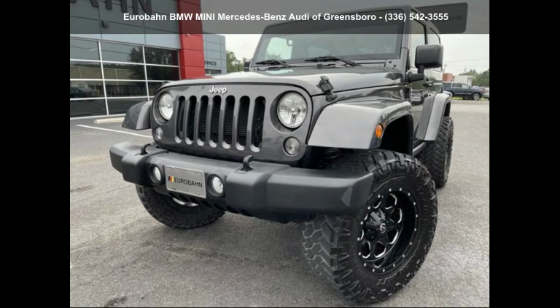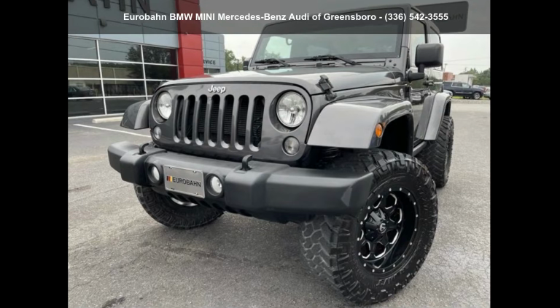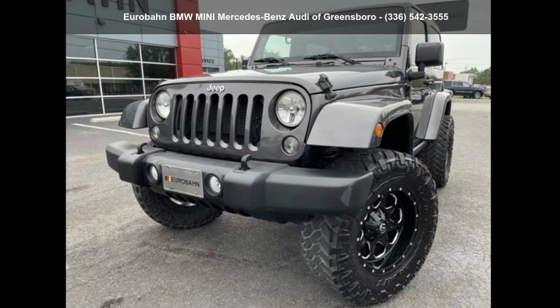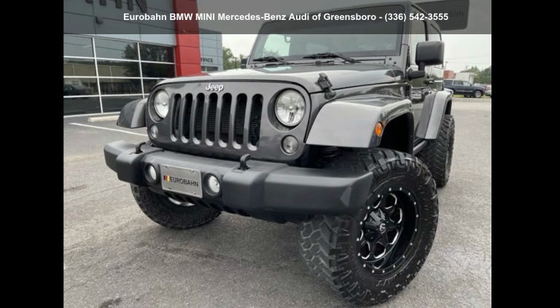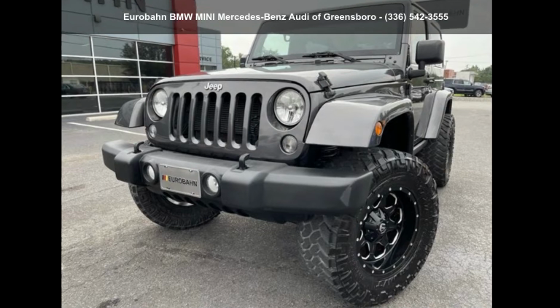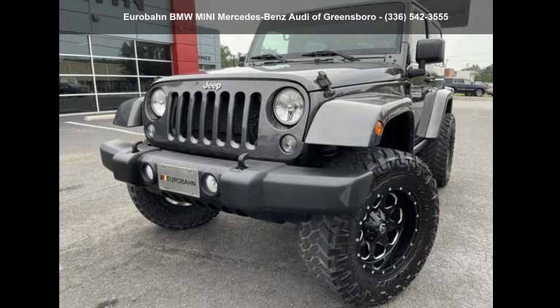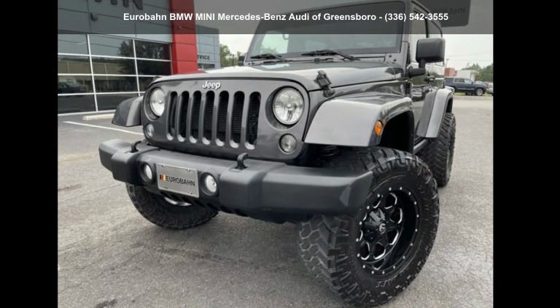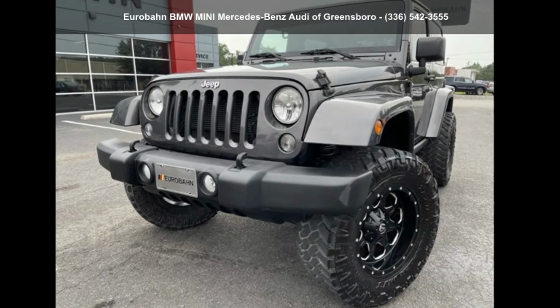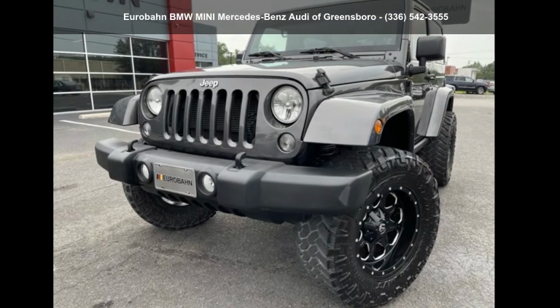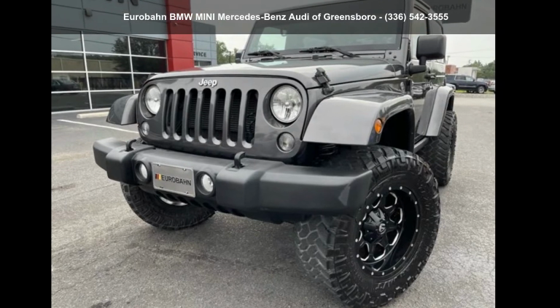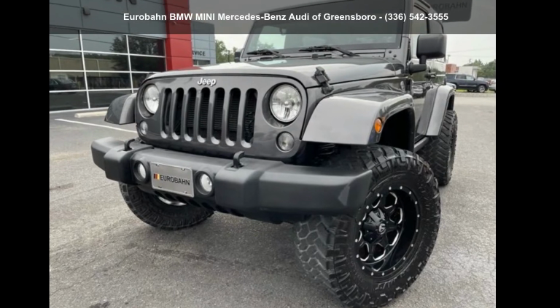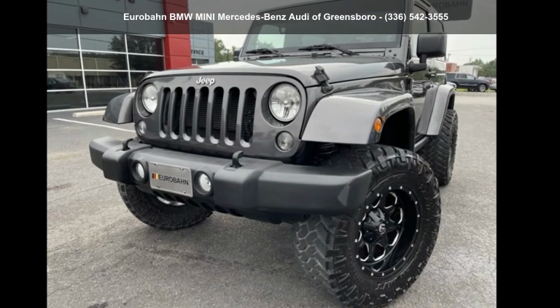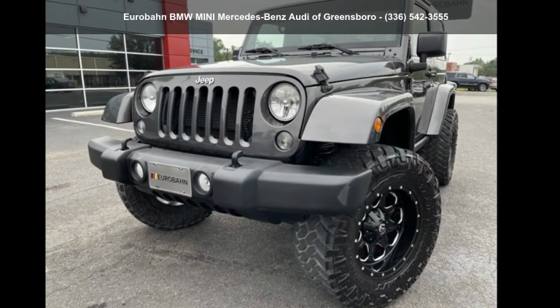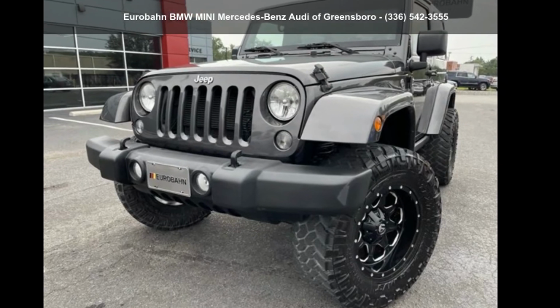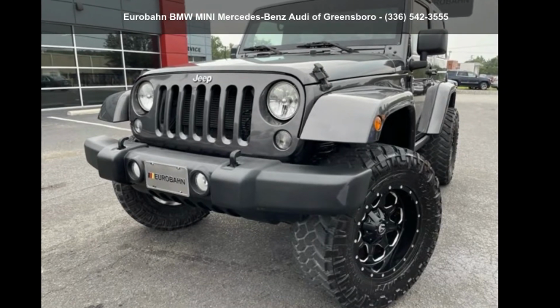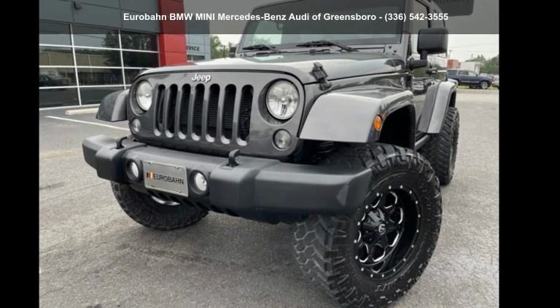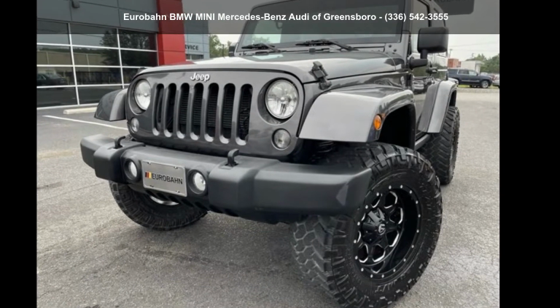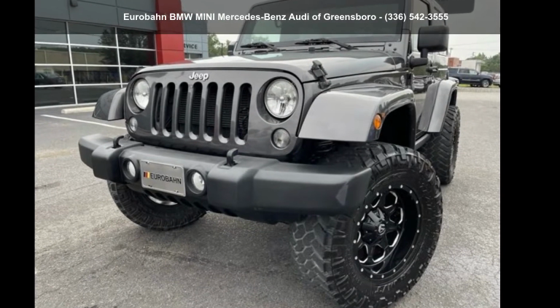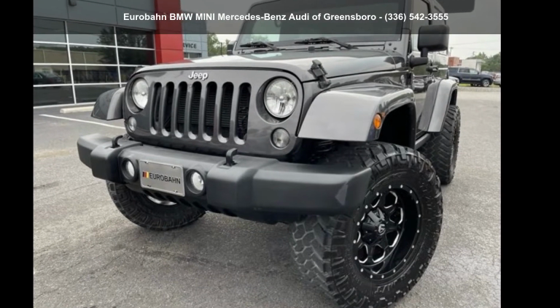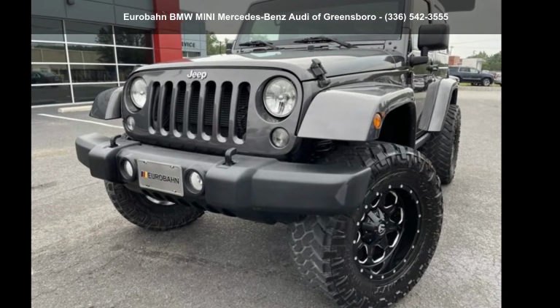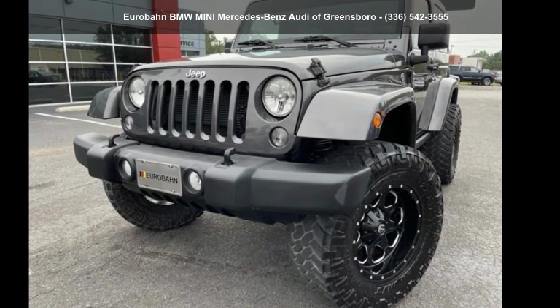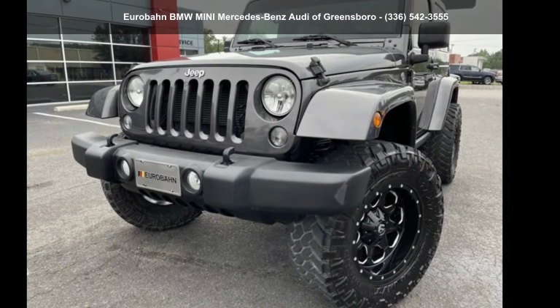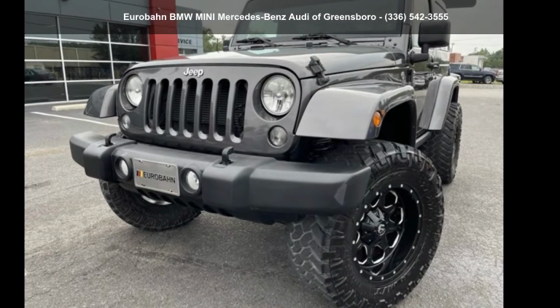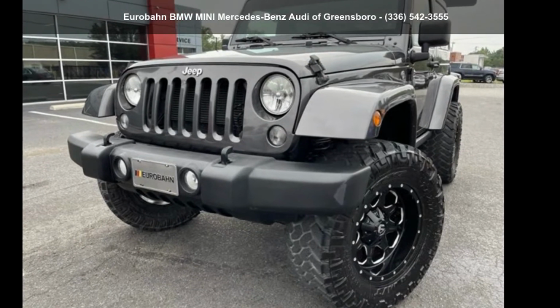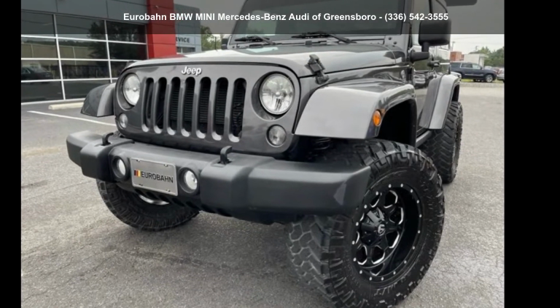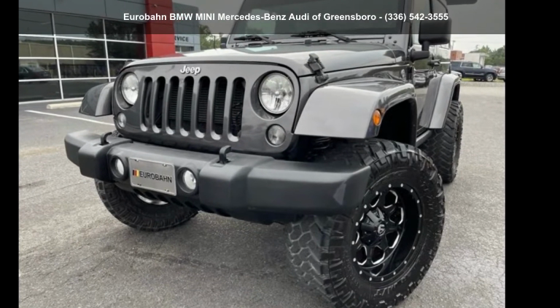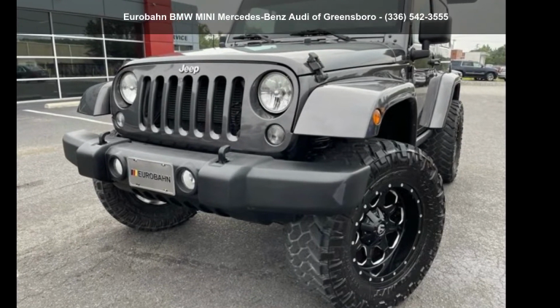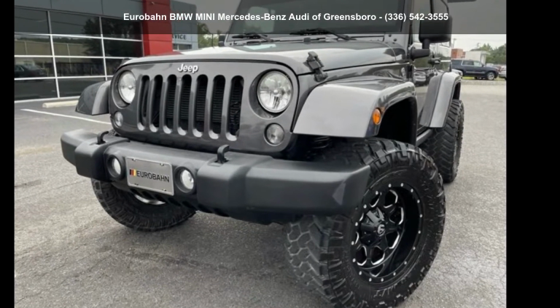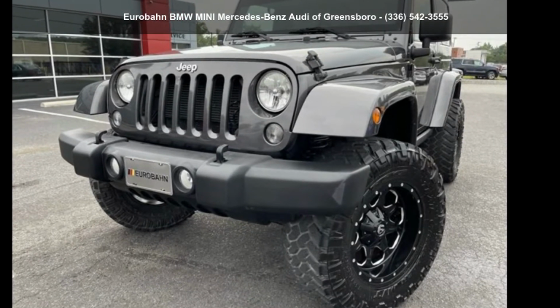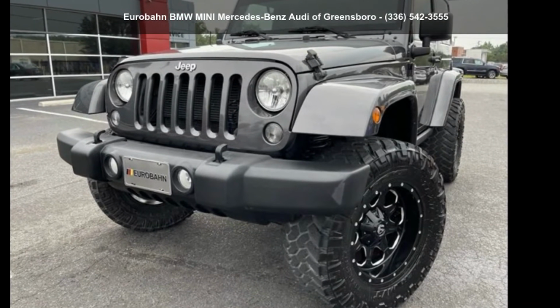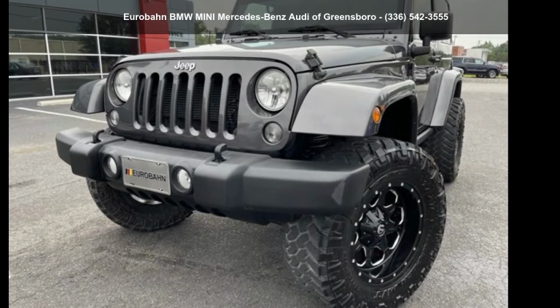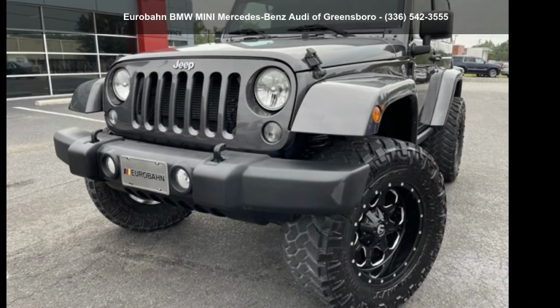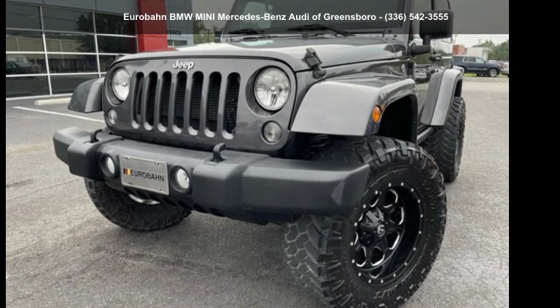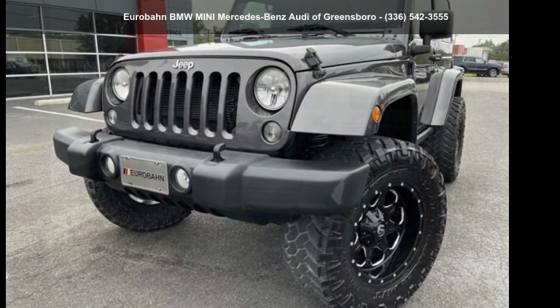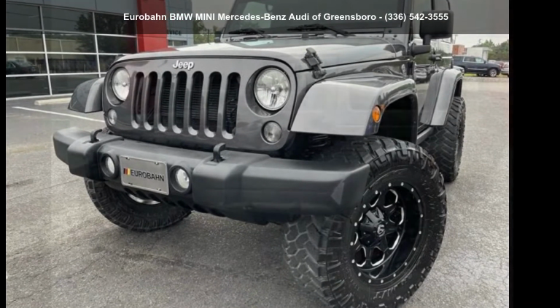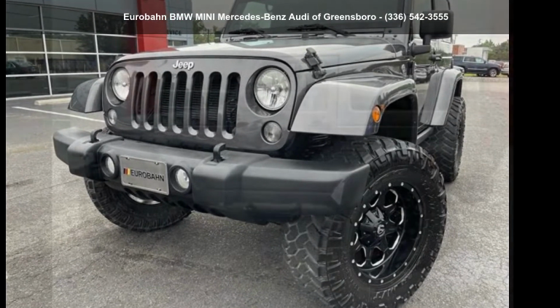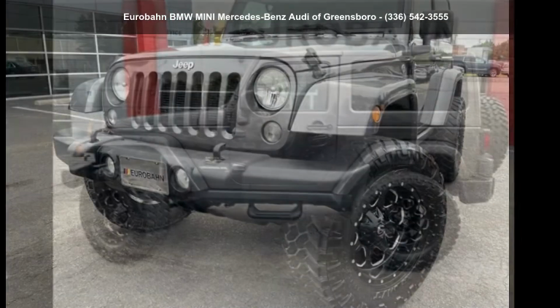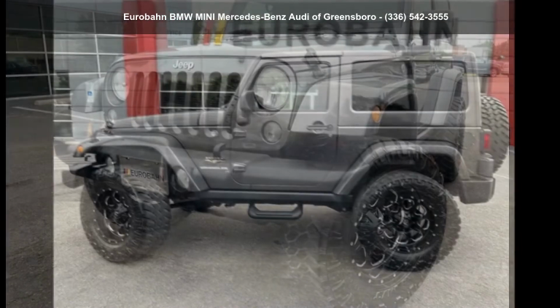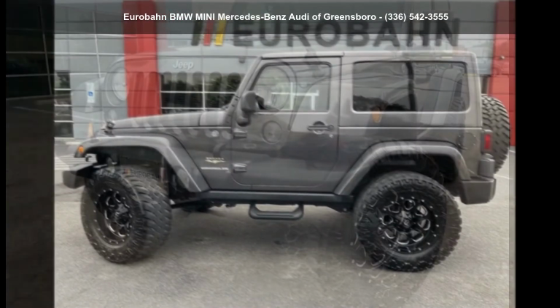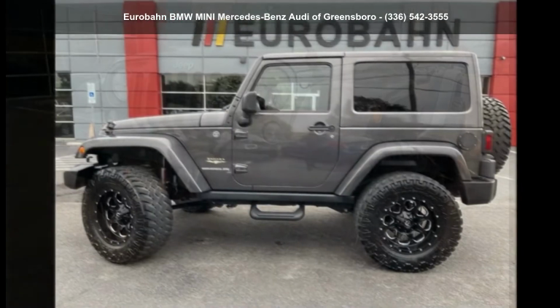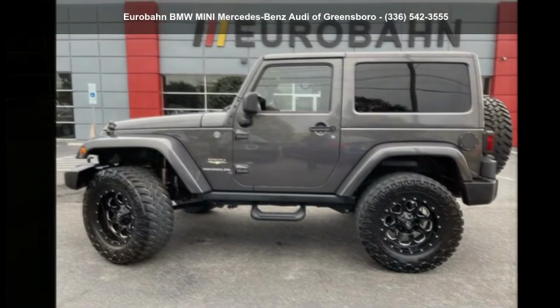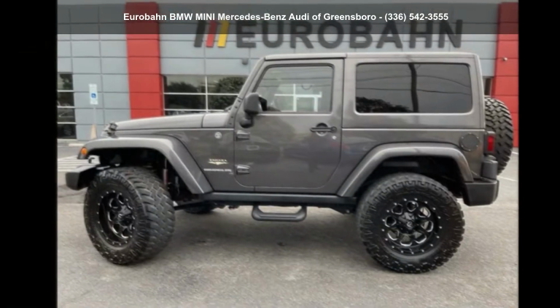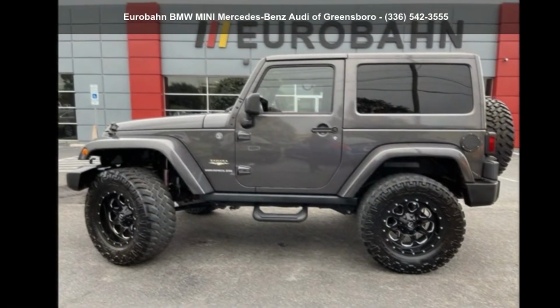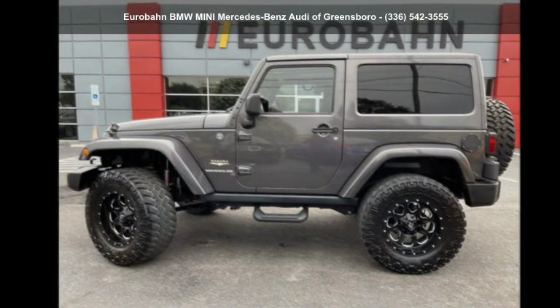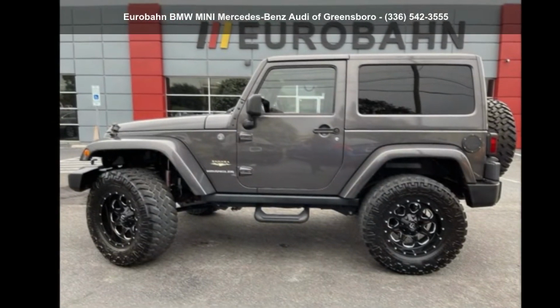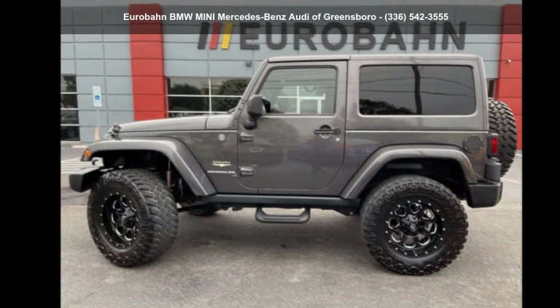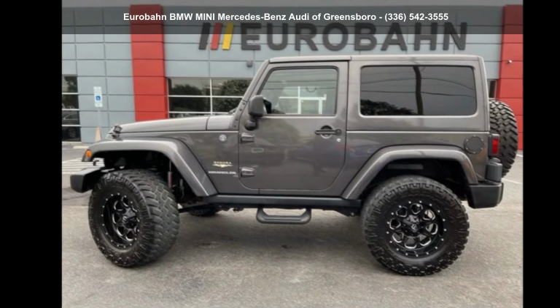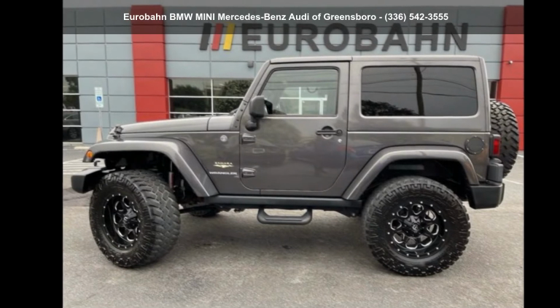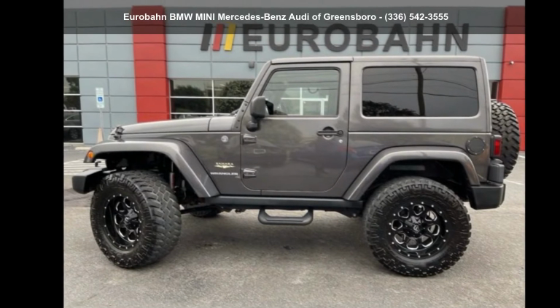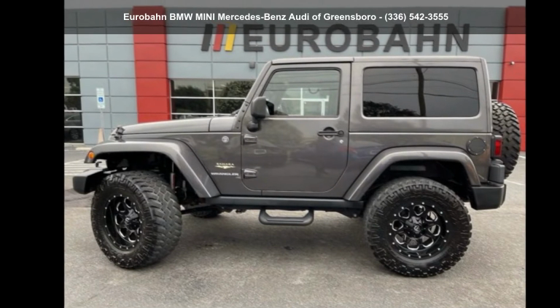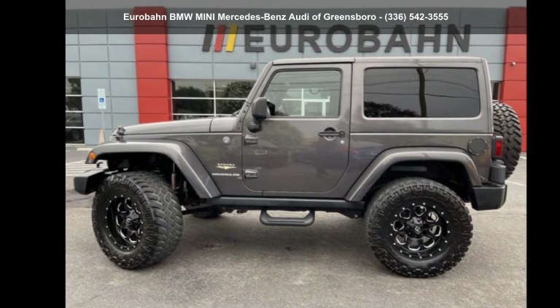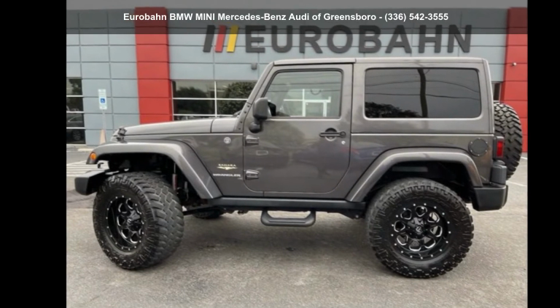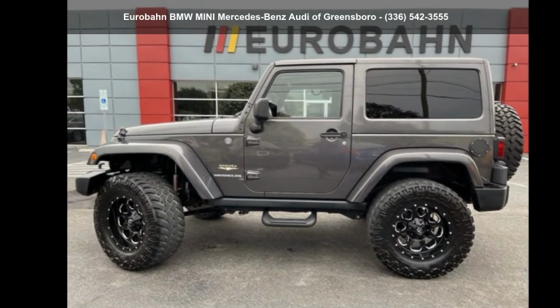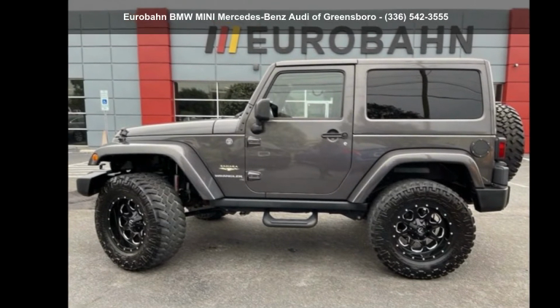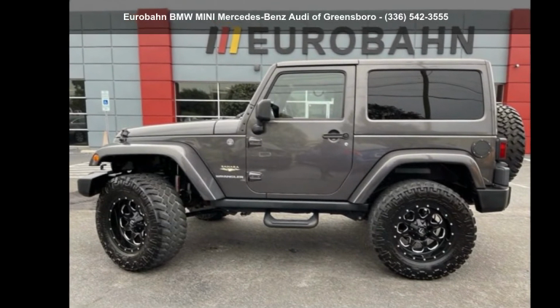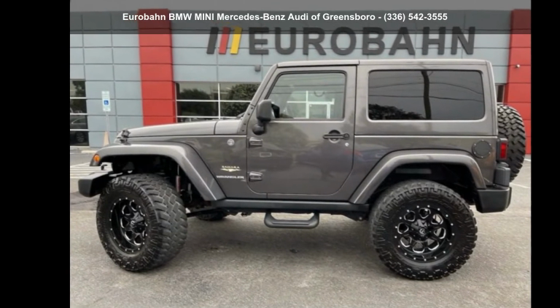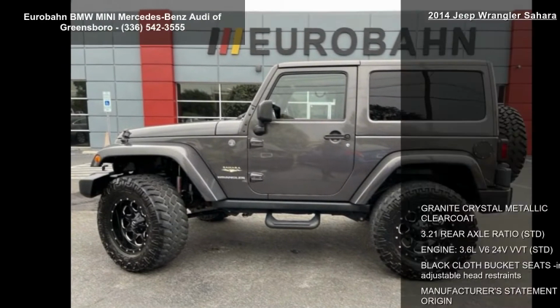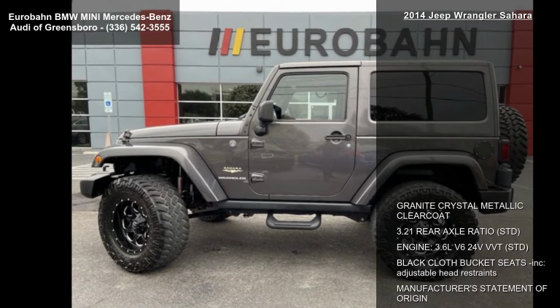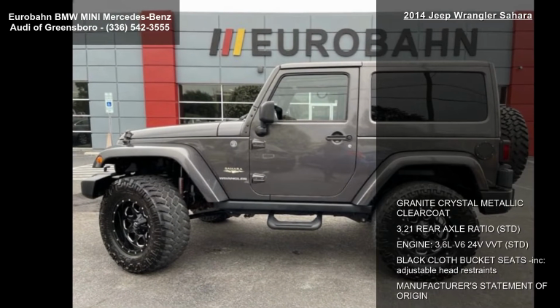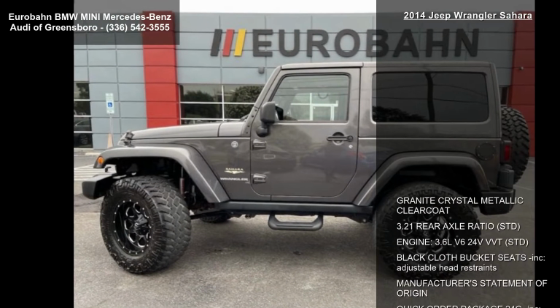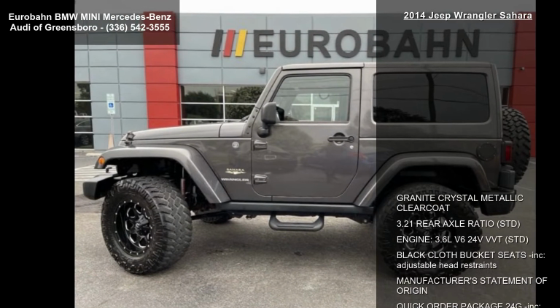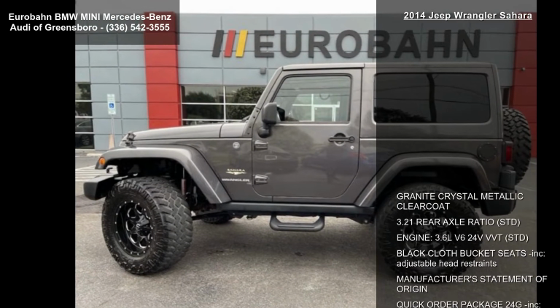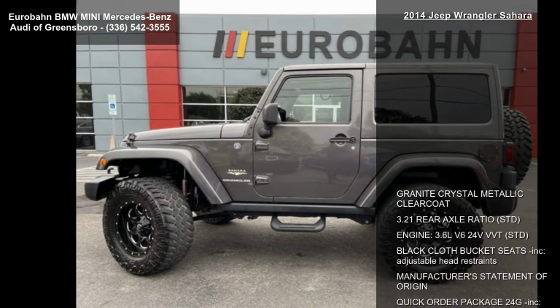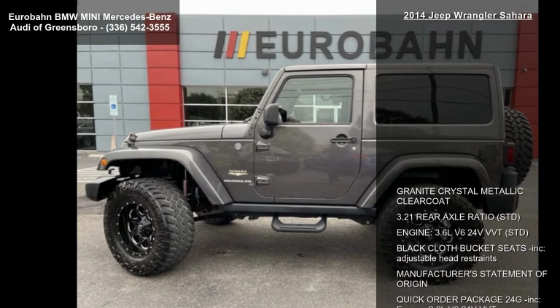Step into the Jeep 2014 Wrangler Sahara. If you are looking for a first-rate auto, this one could be yours today.